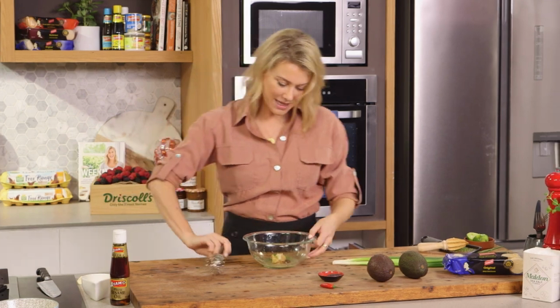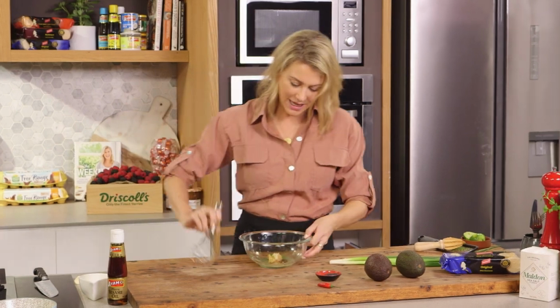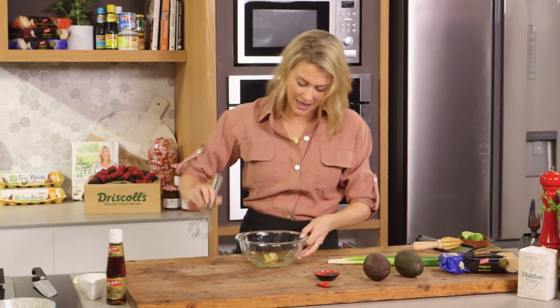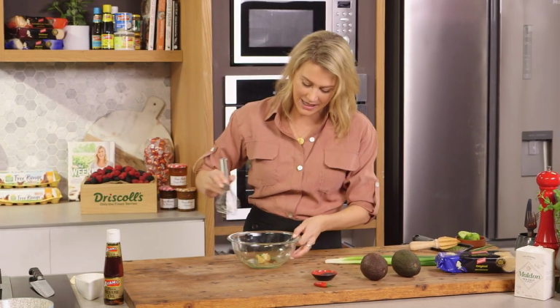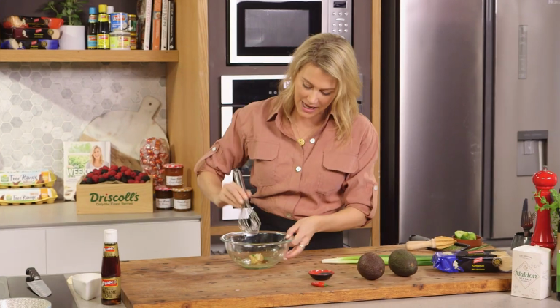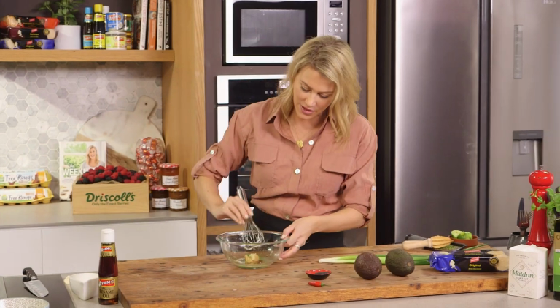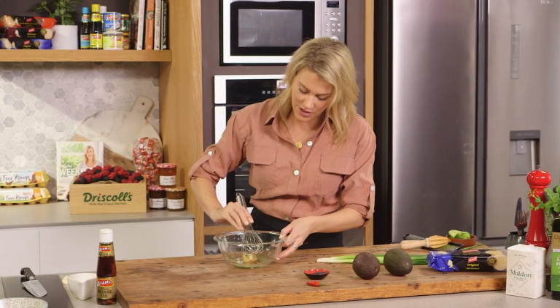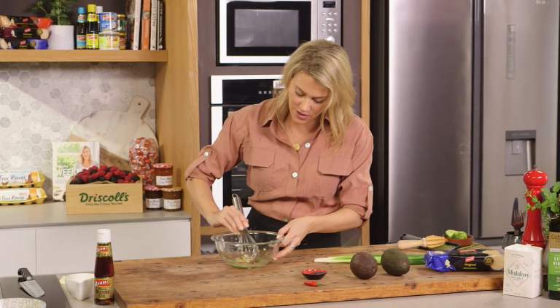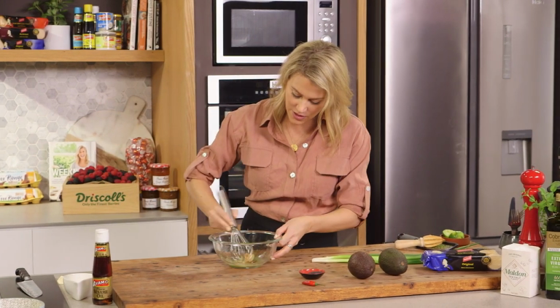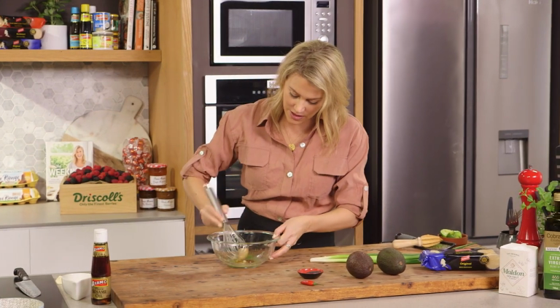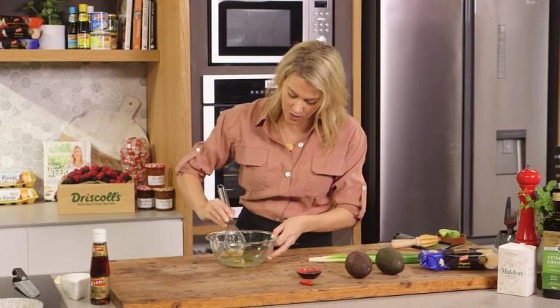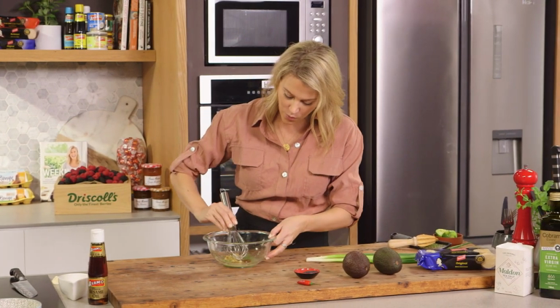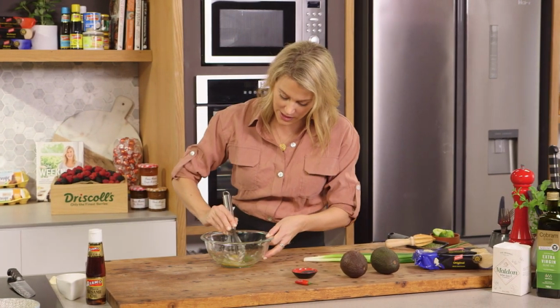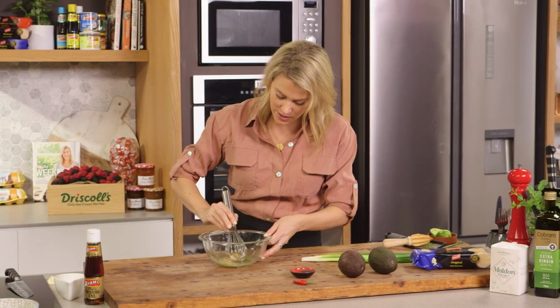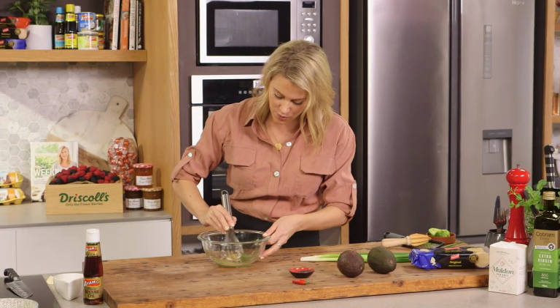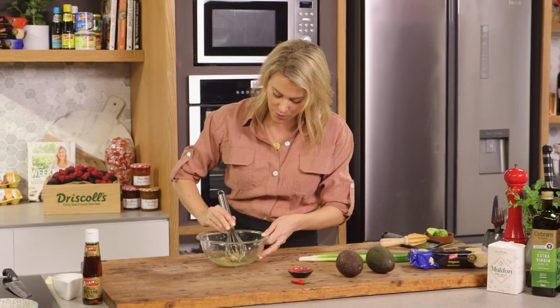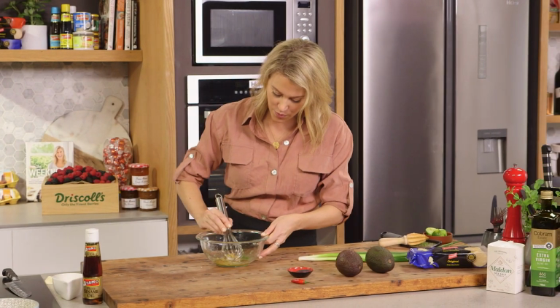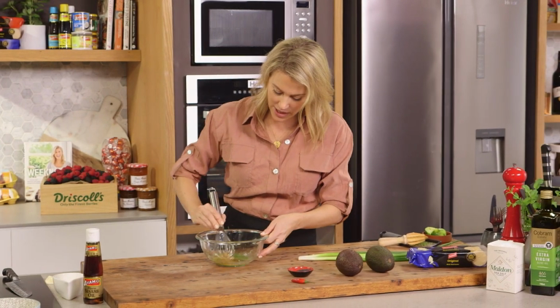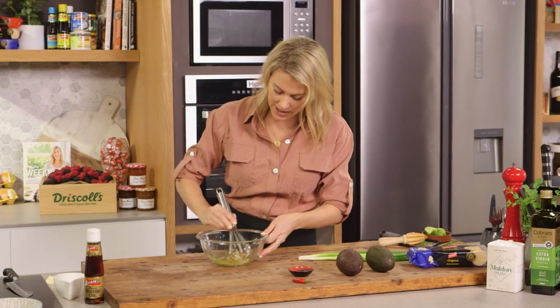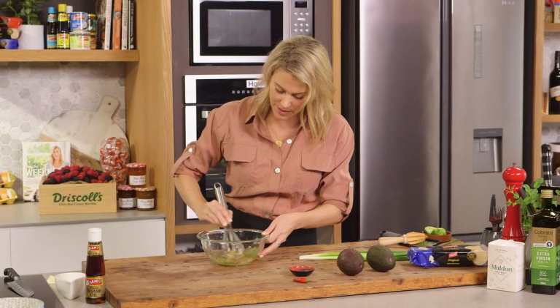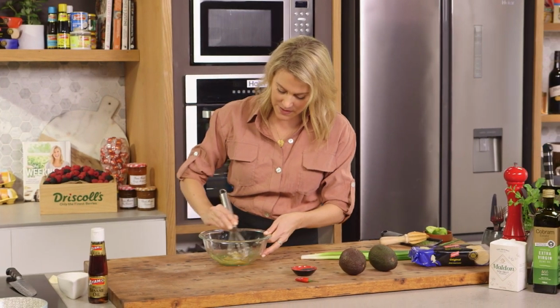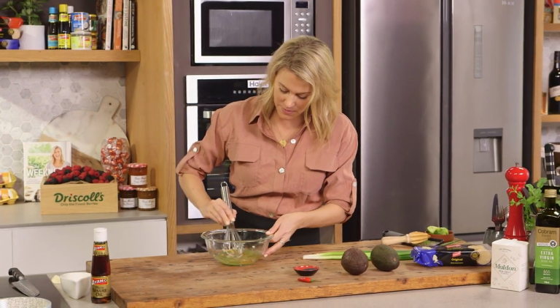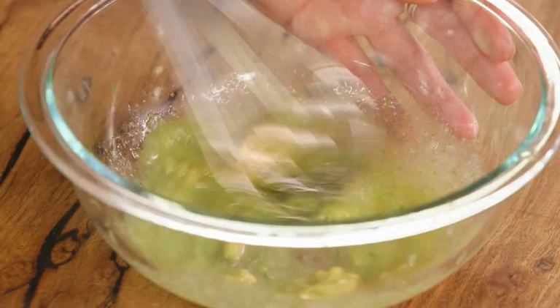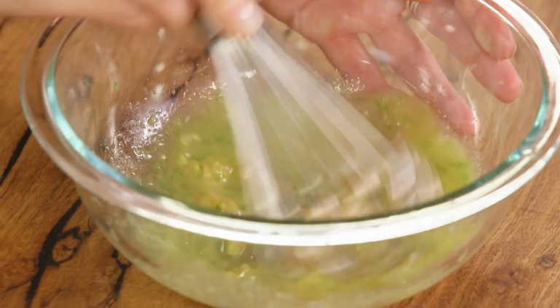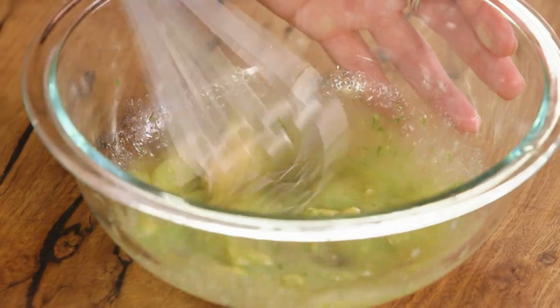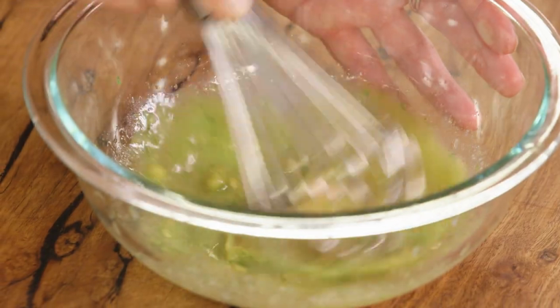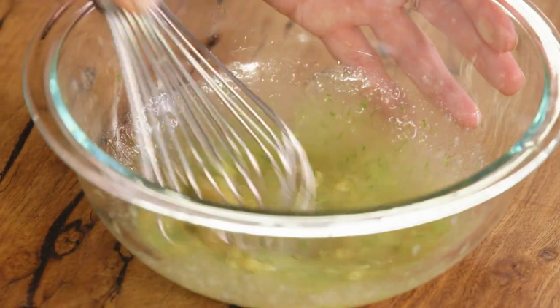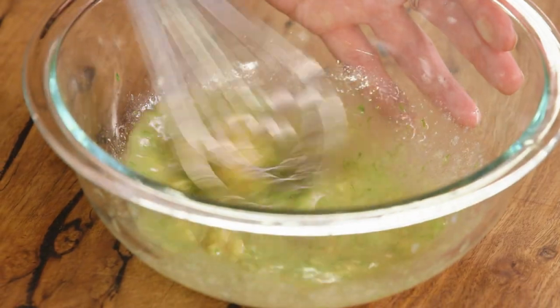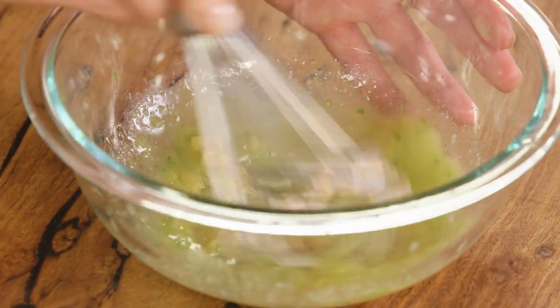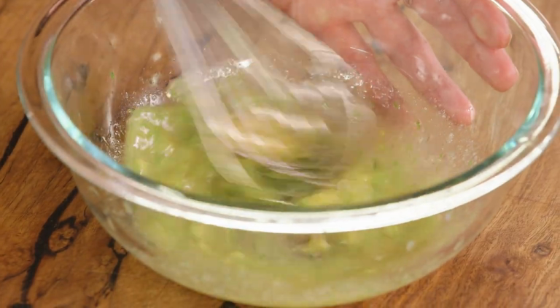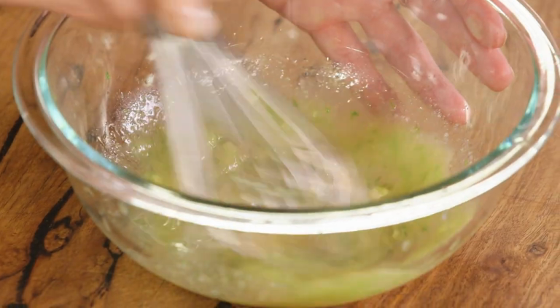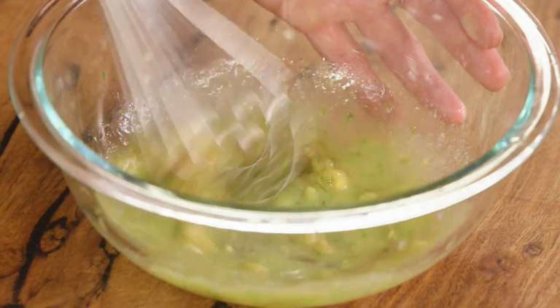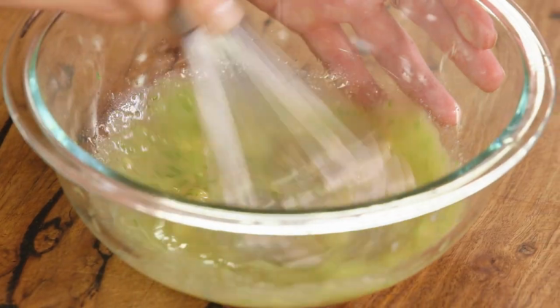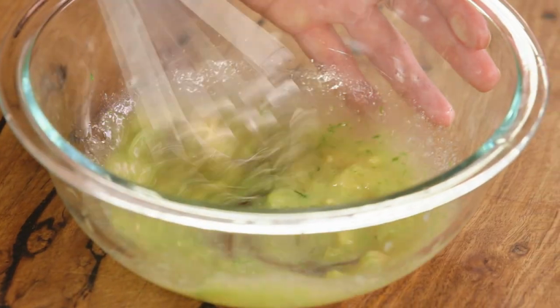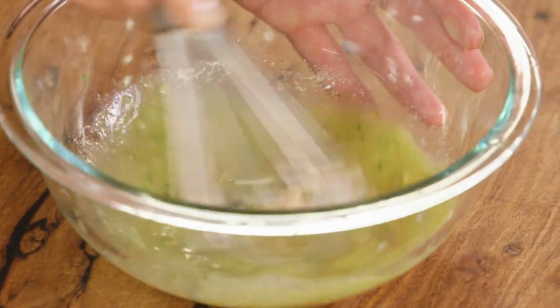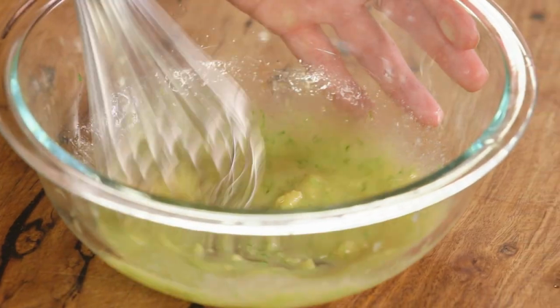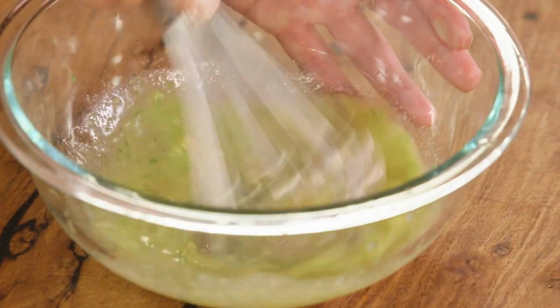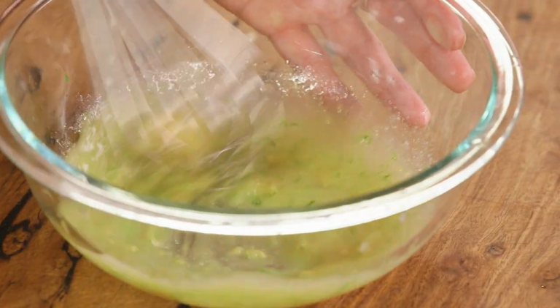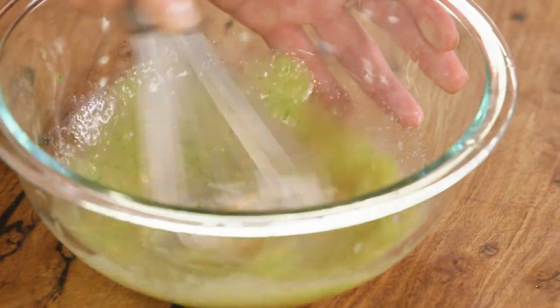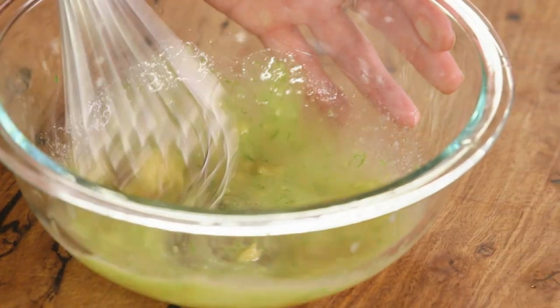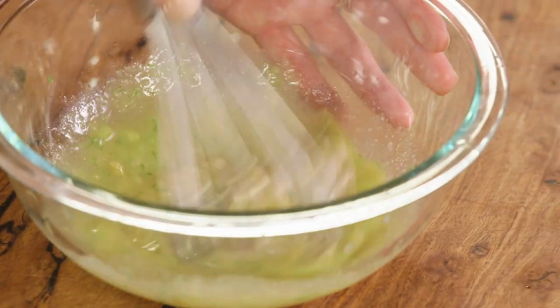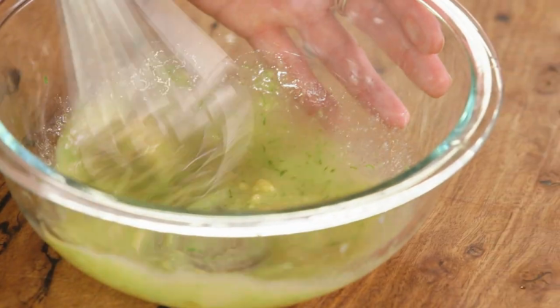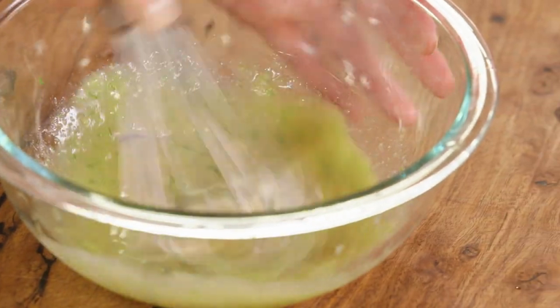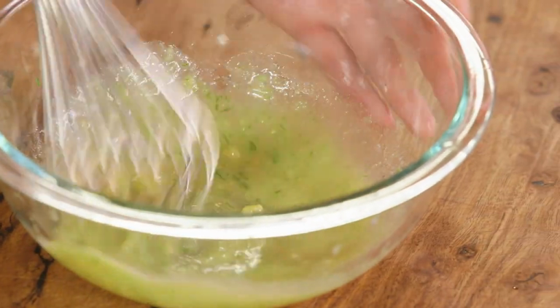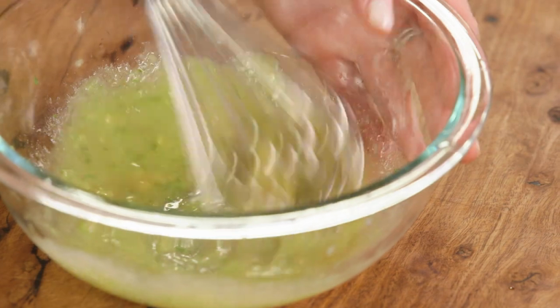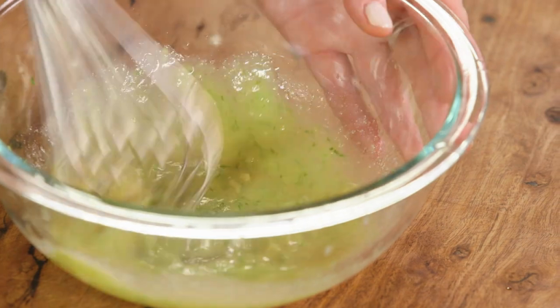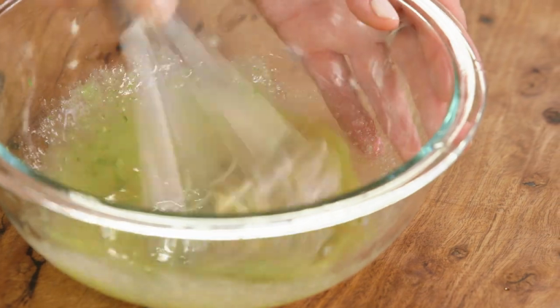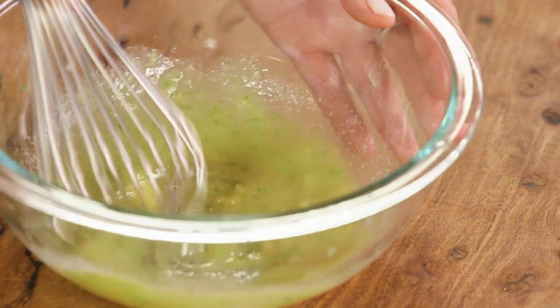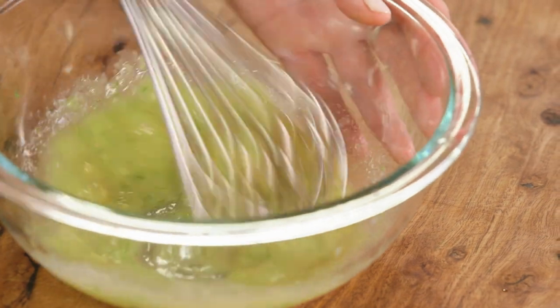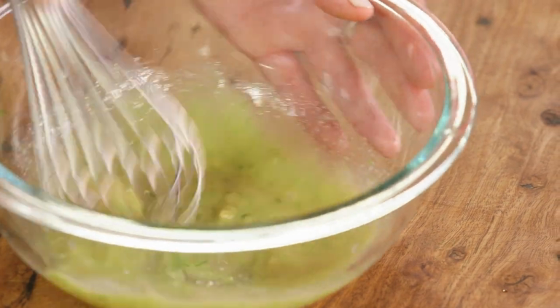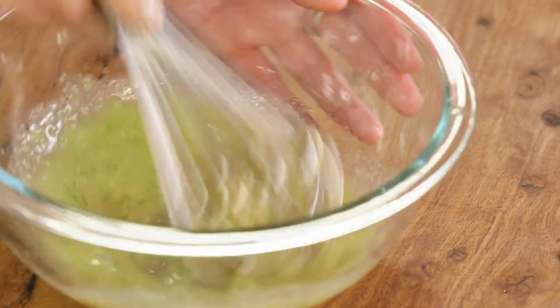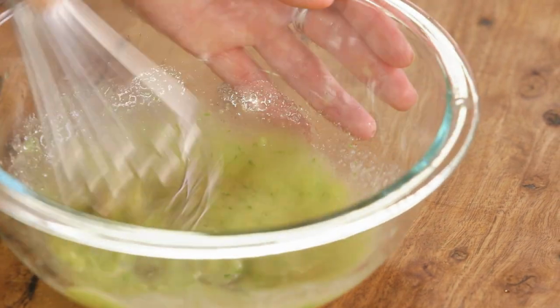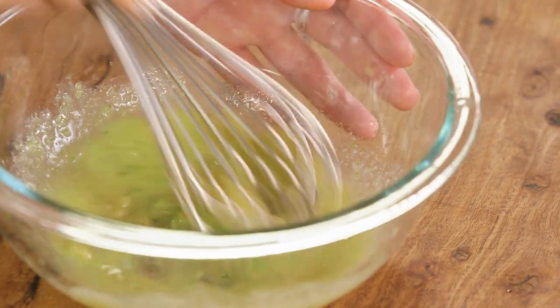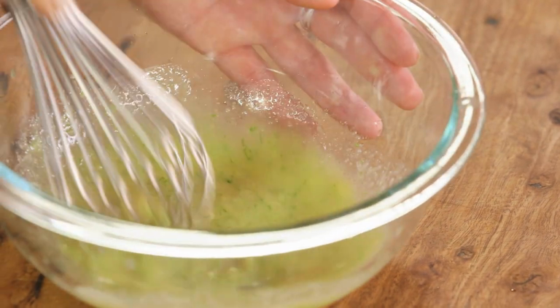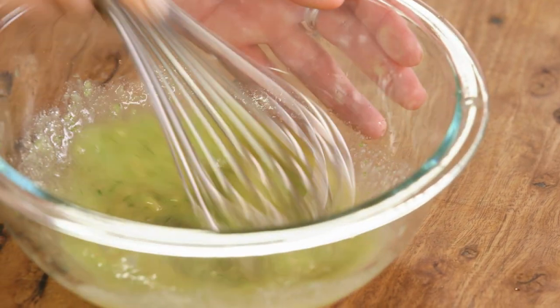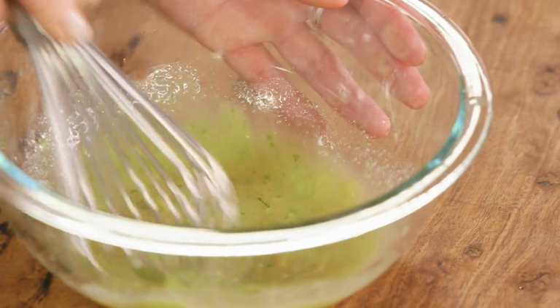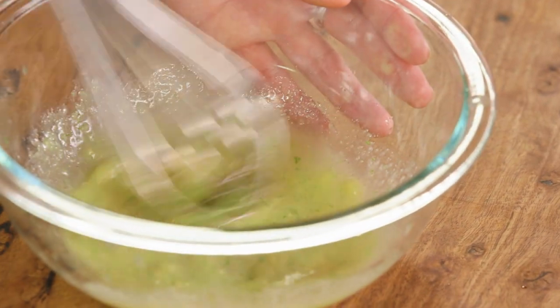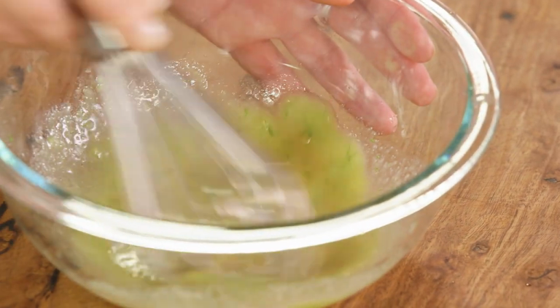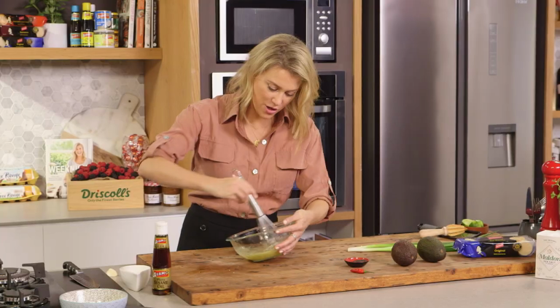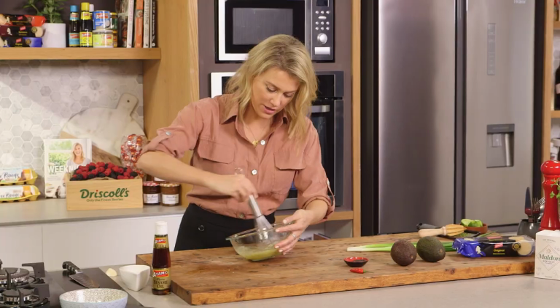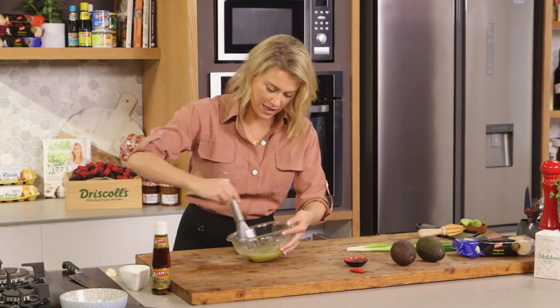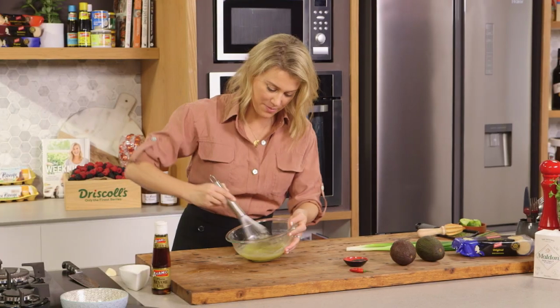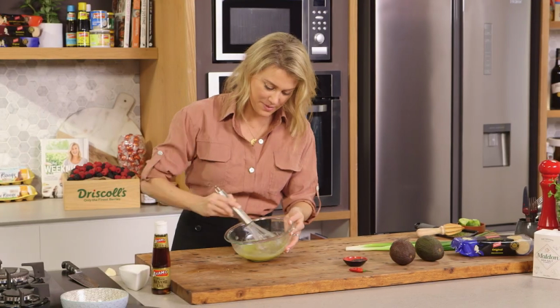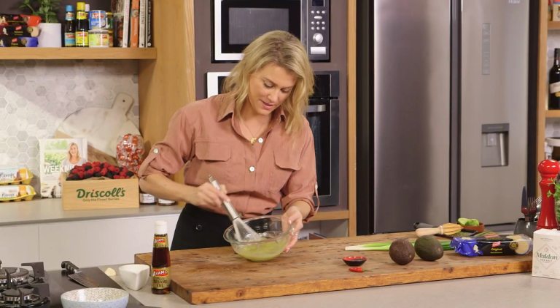Now just using a whisk, we'll break up that miso until all of it has blended in and there are no lumps.